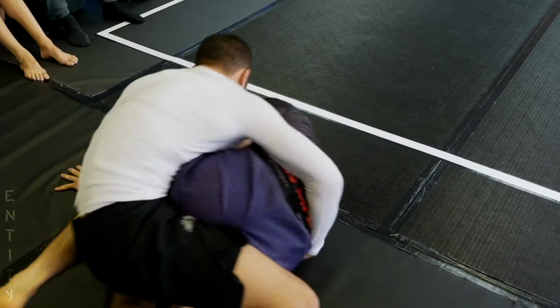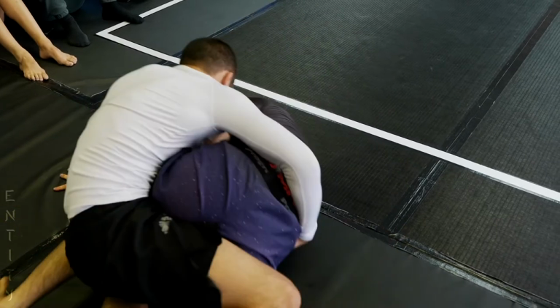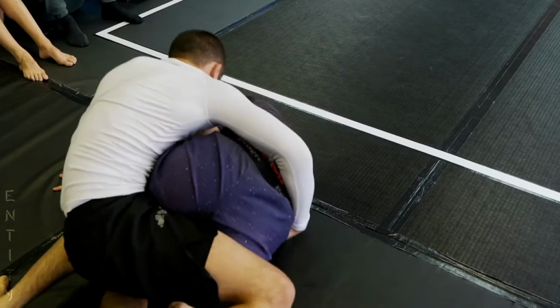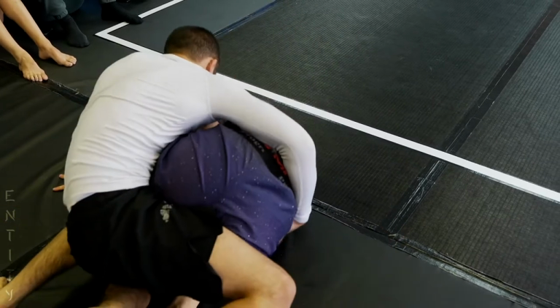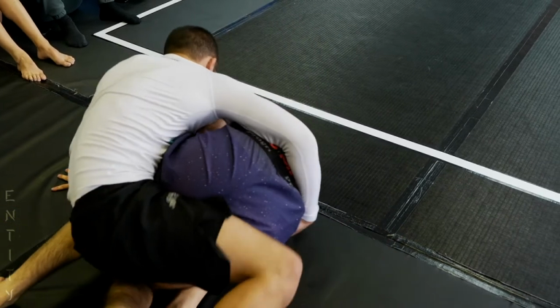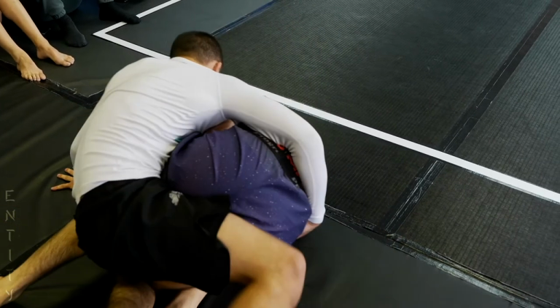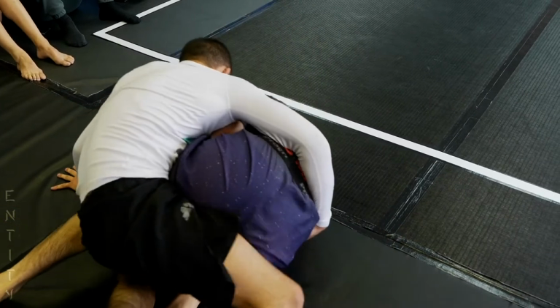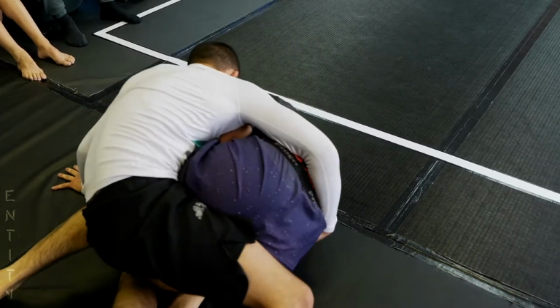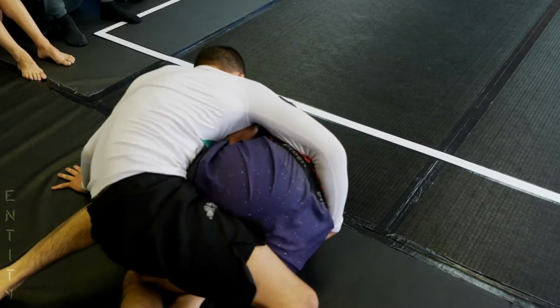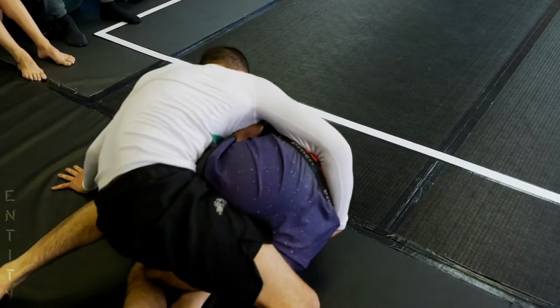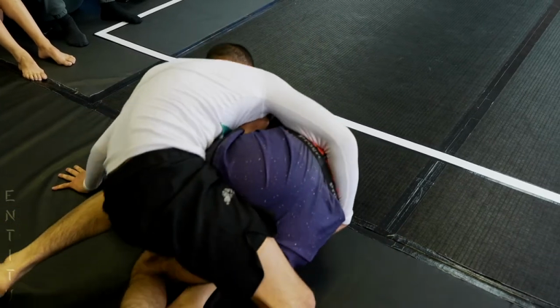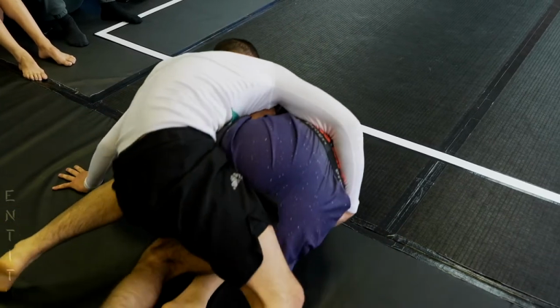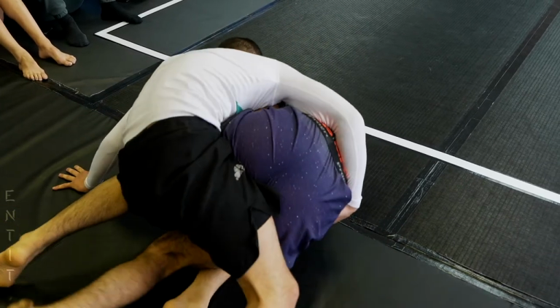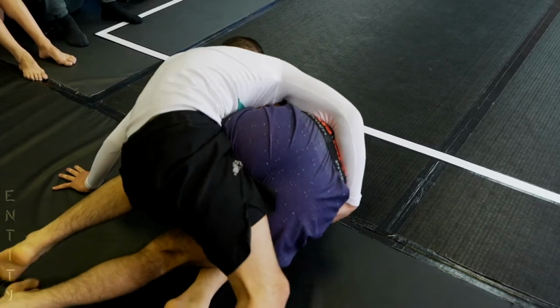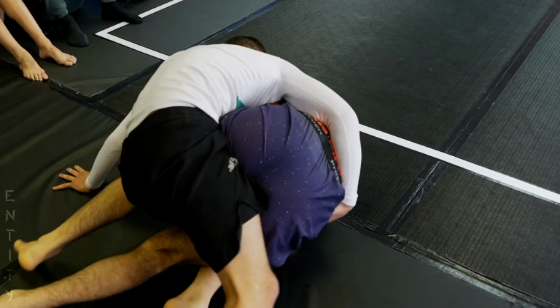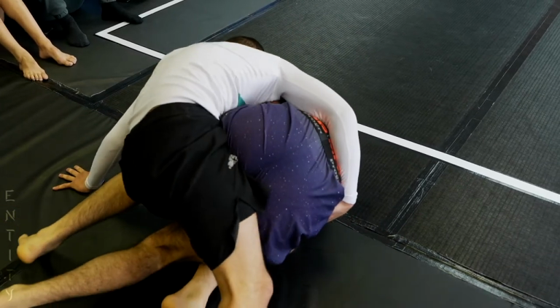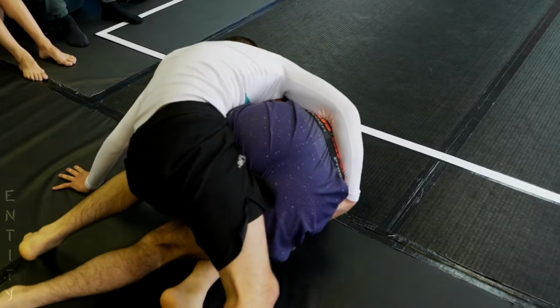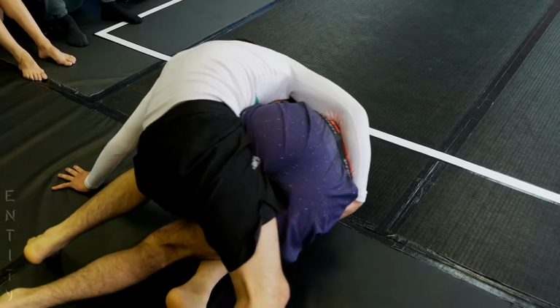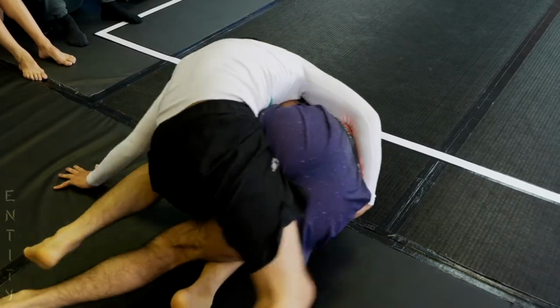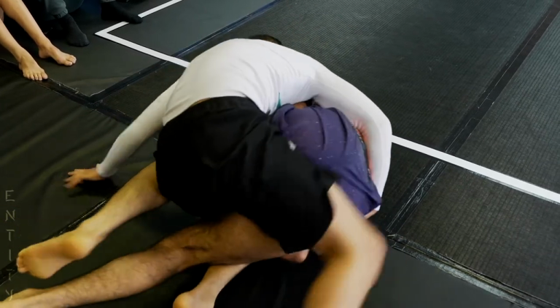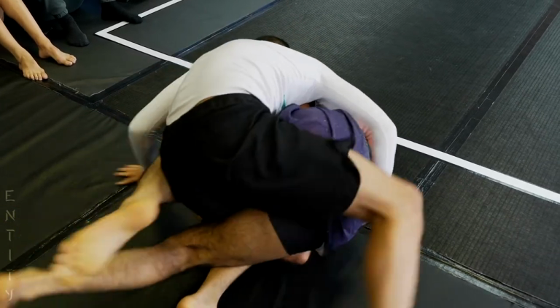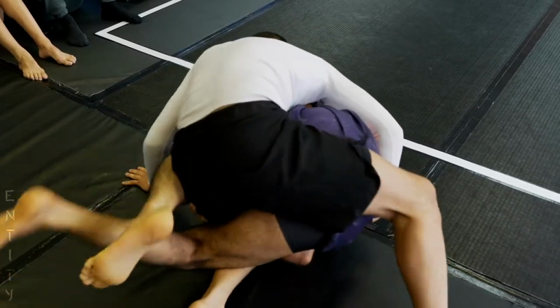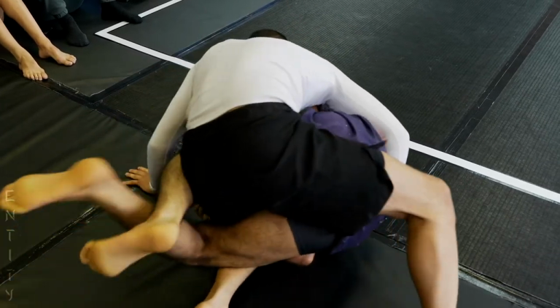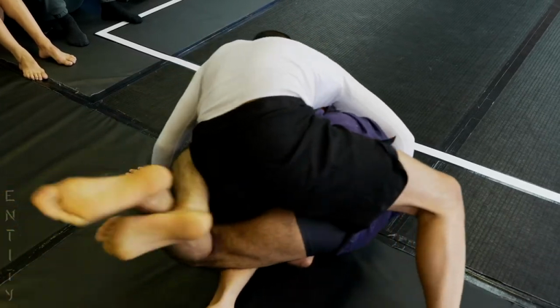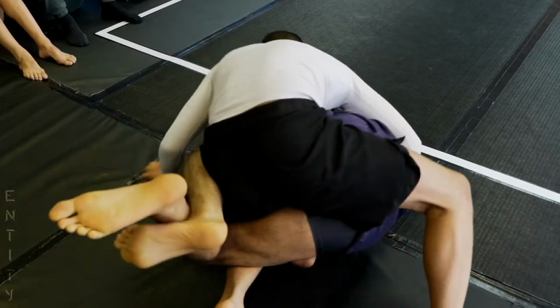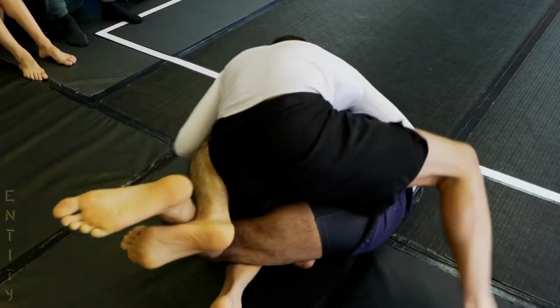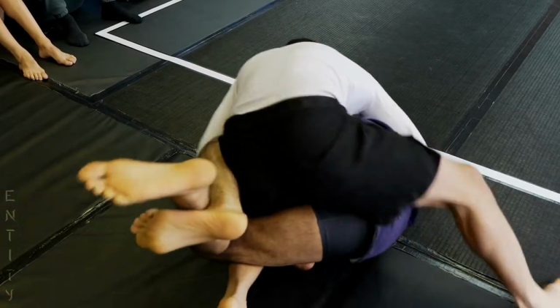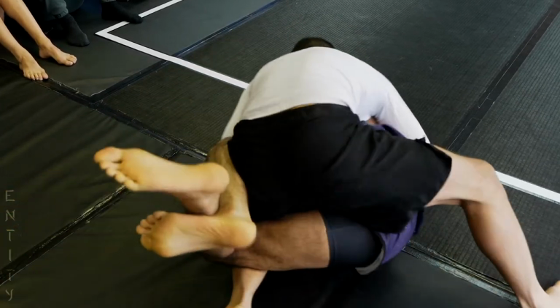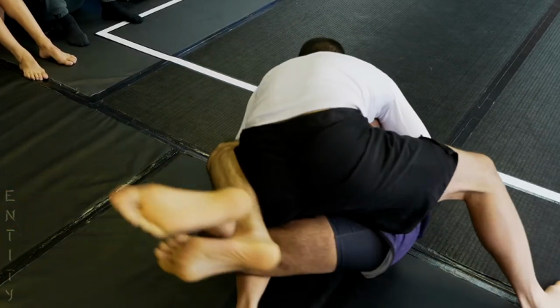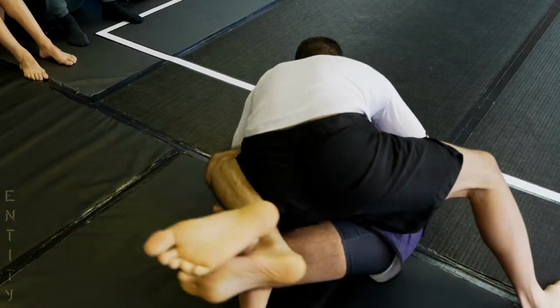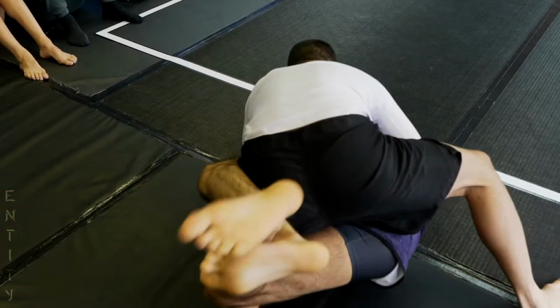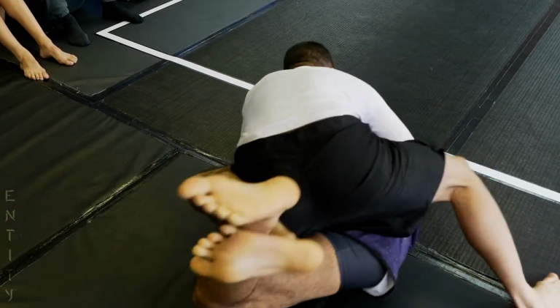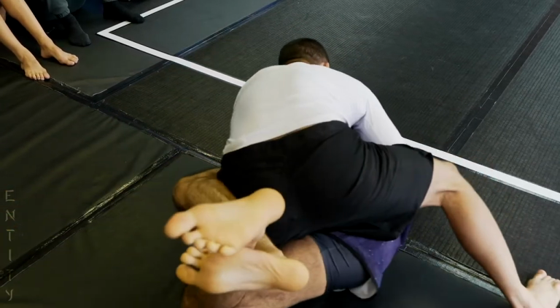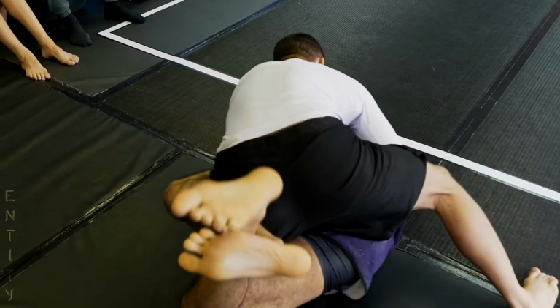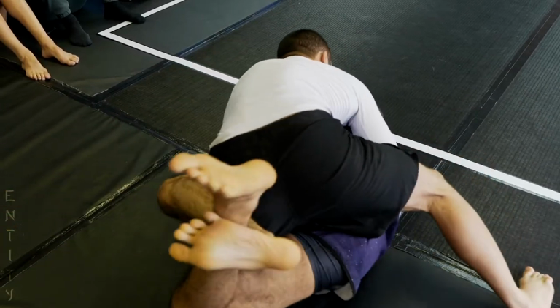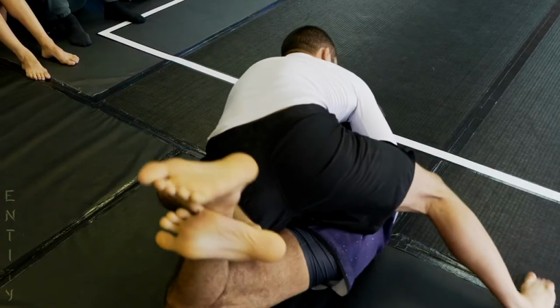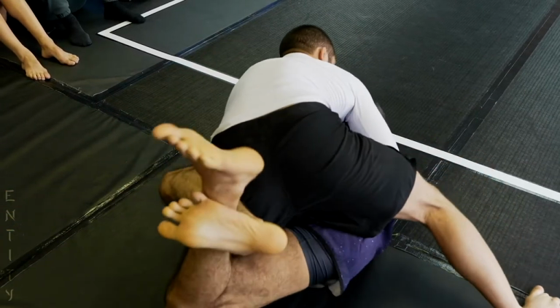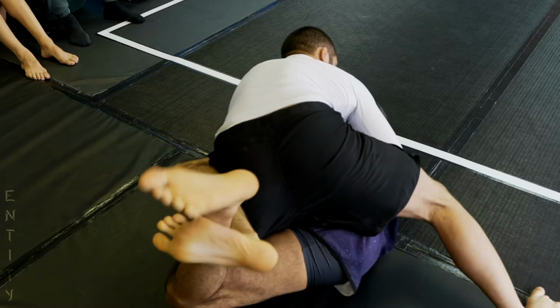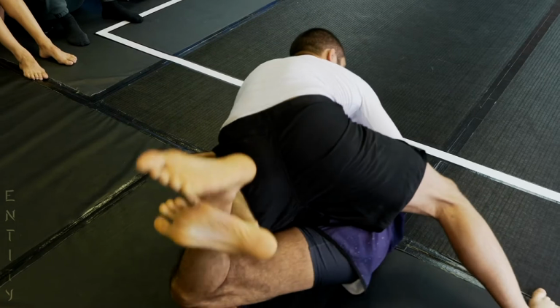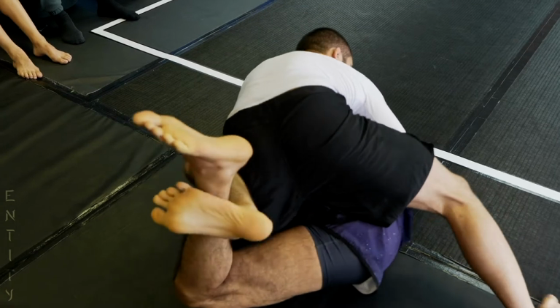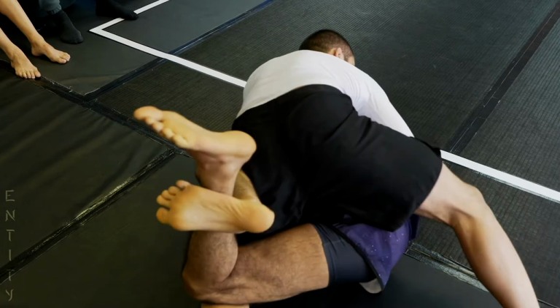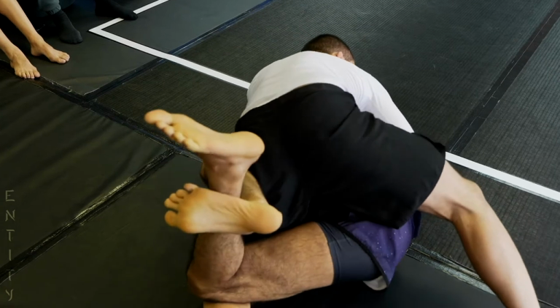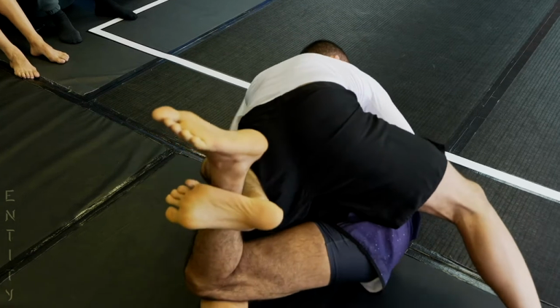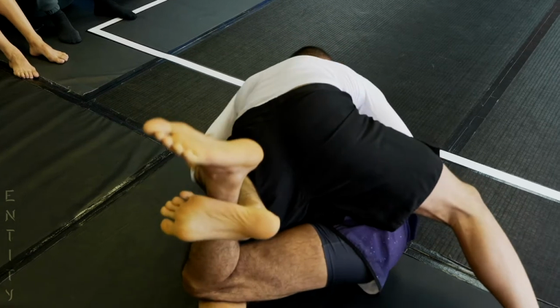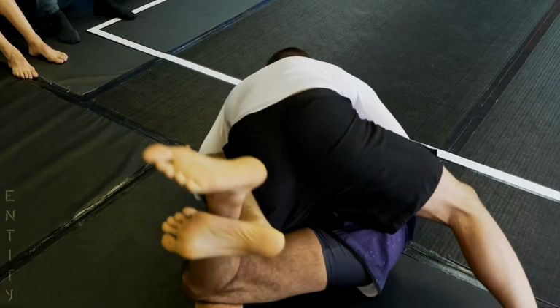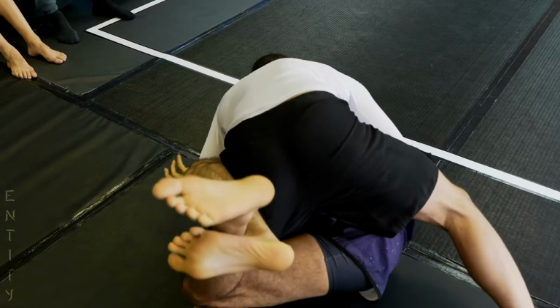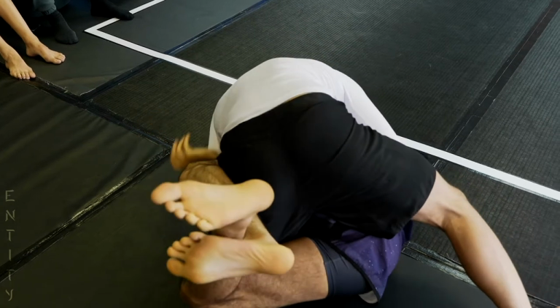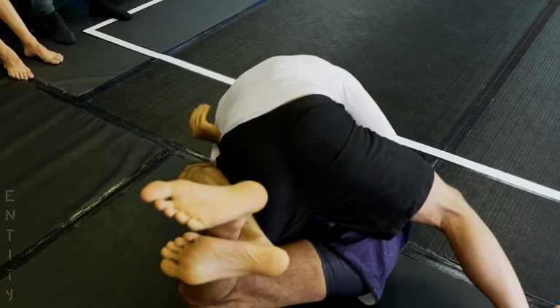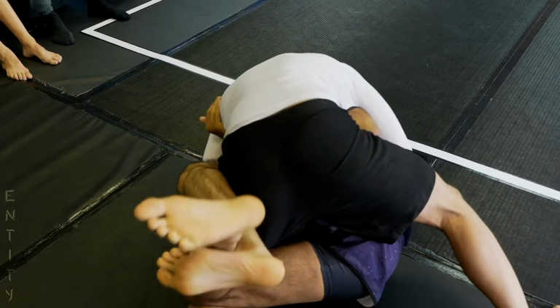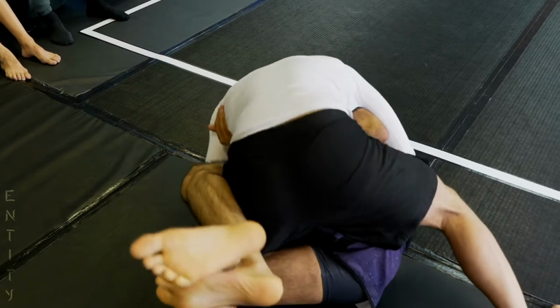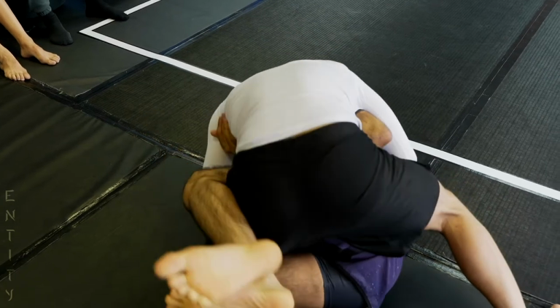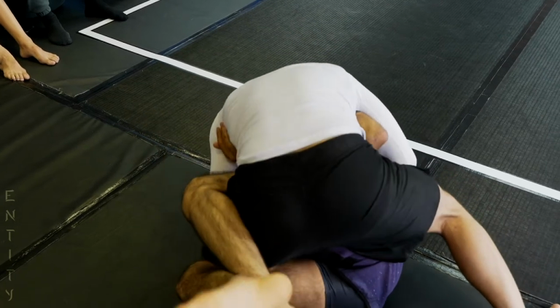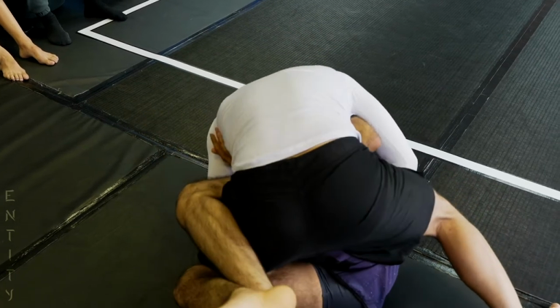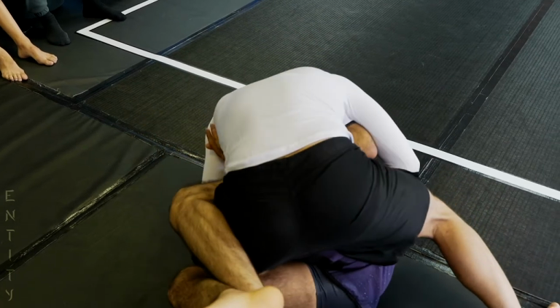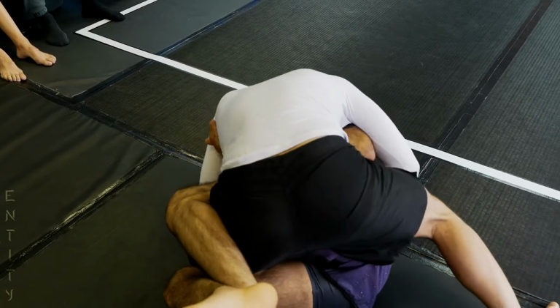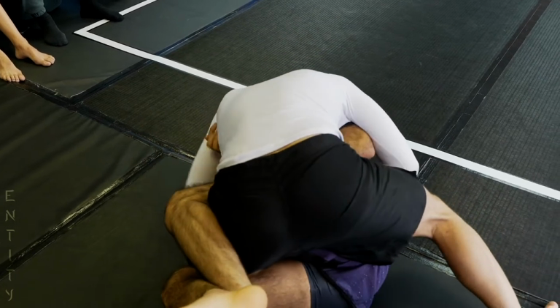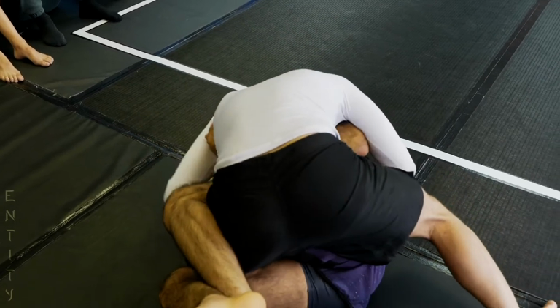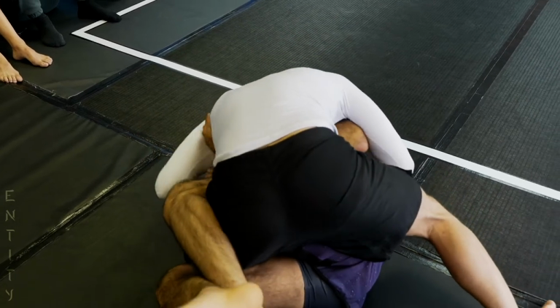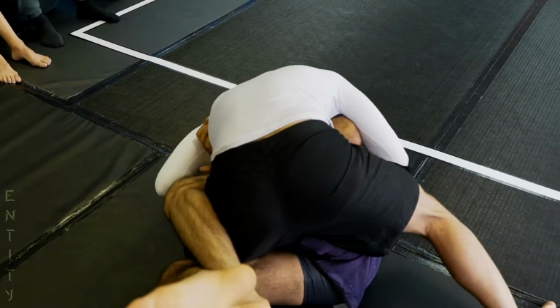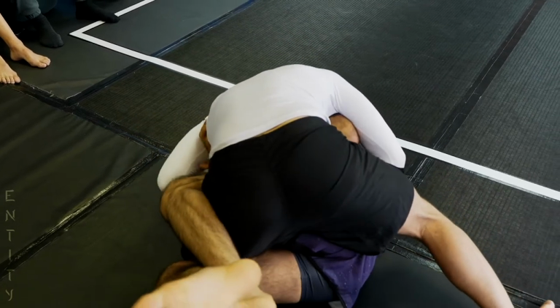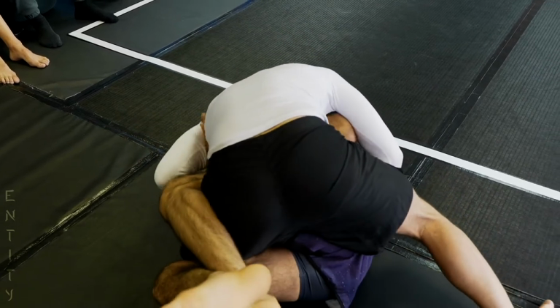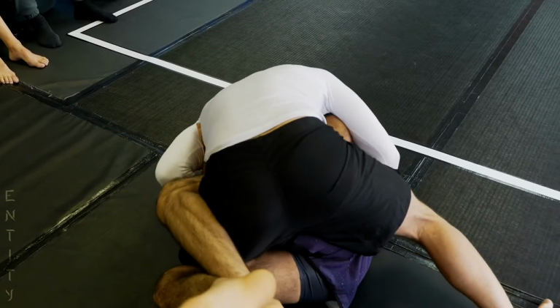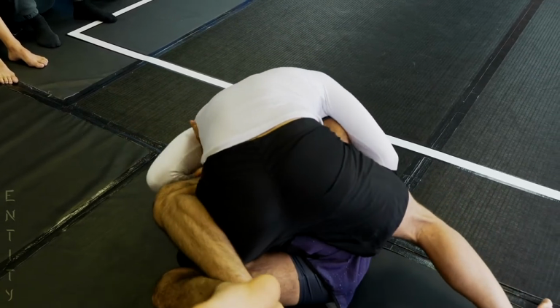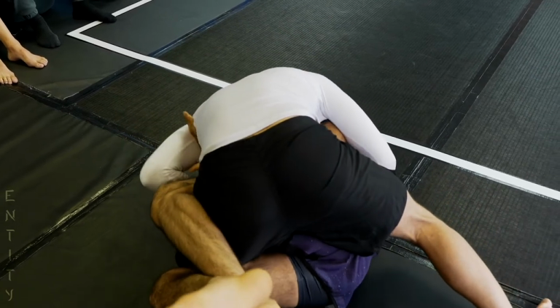He needs to be a little bit careful here, but so far he seems to be doing the right thing — he's pressuring with head control. This is it, this is how you're going to stop it with the cross face.